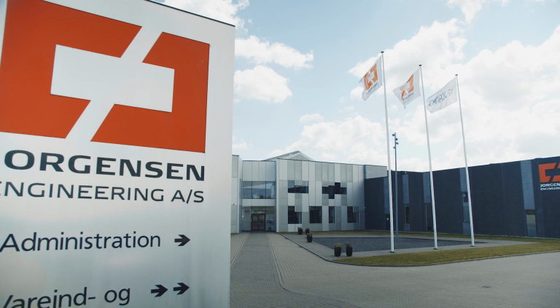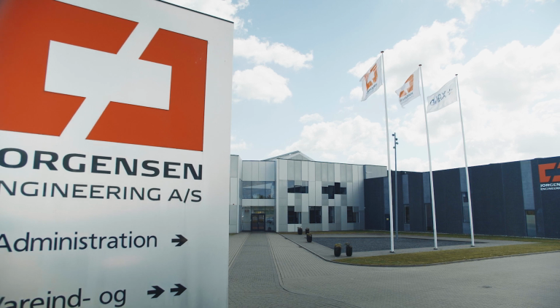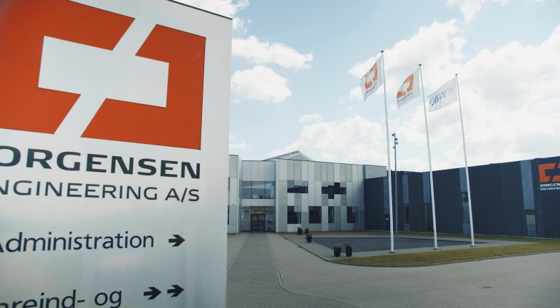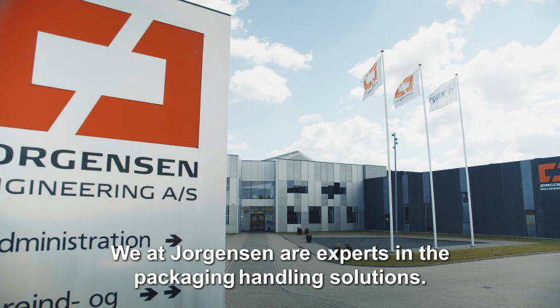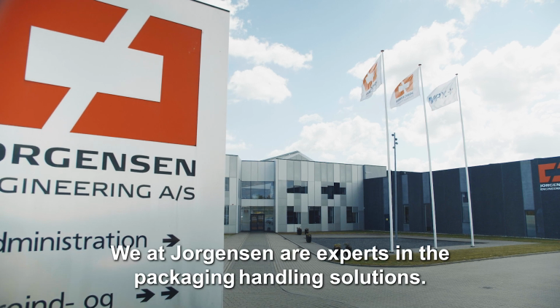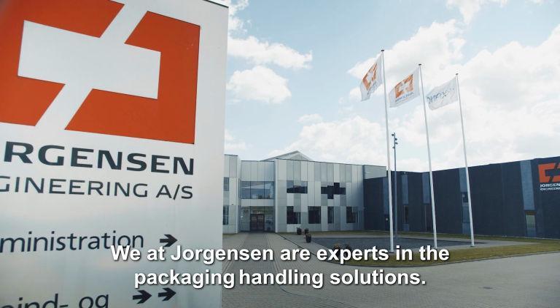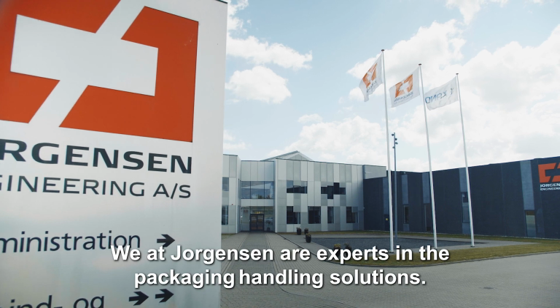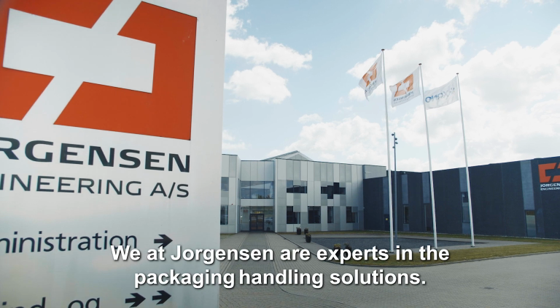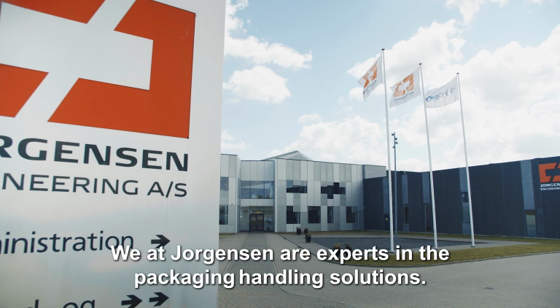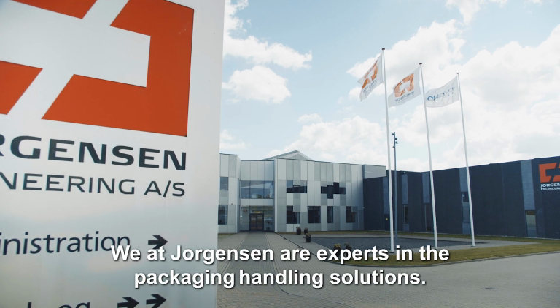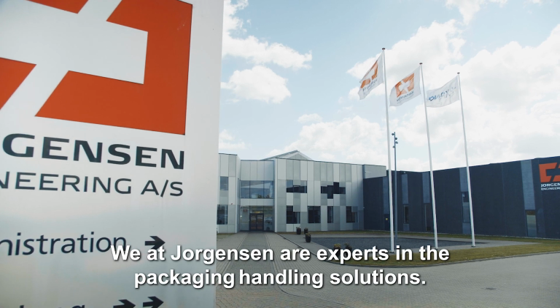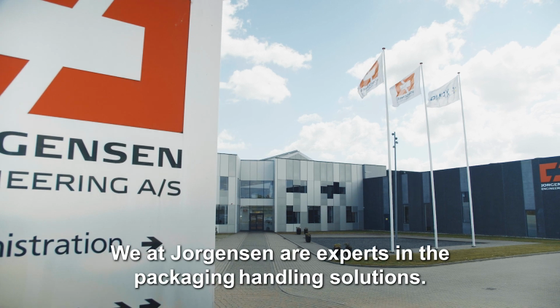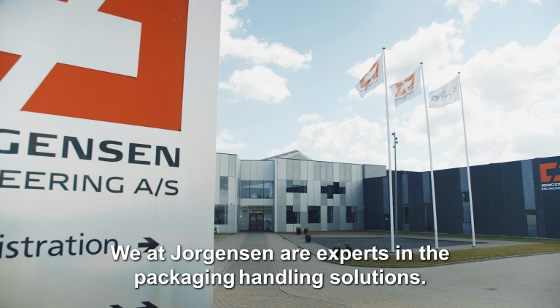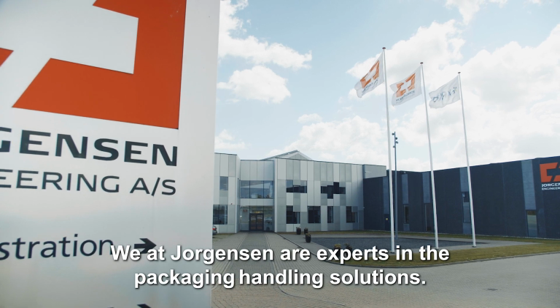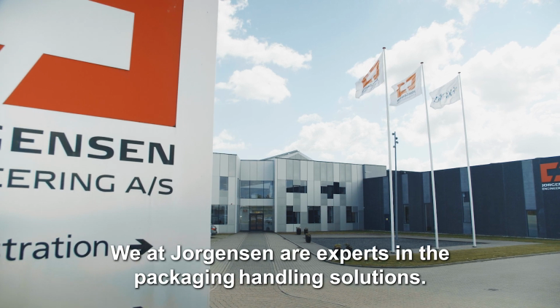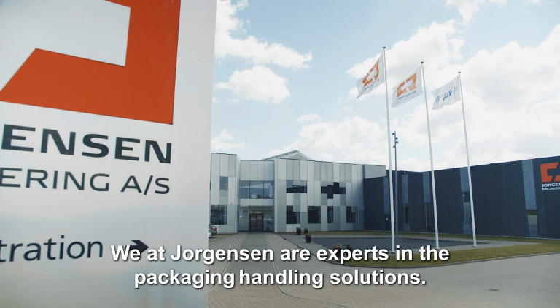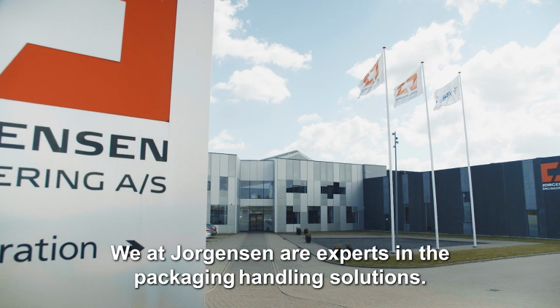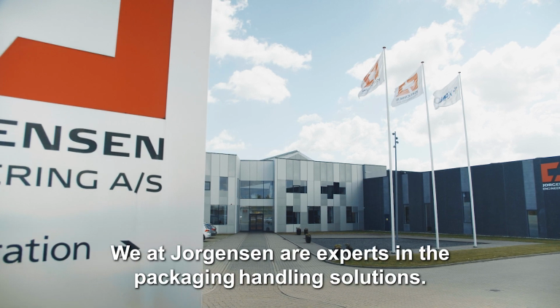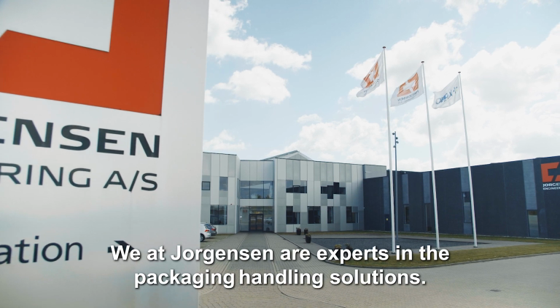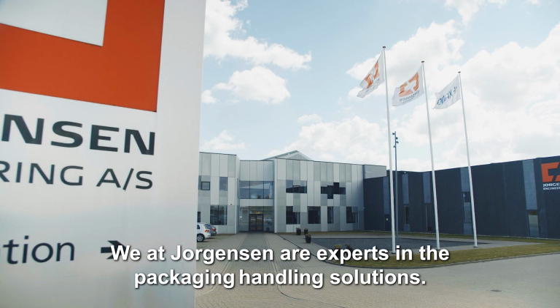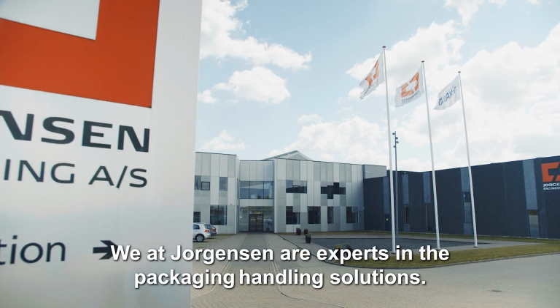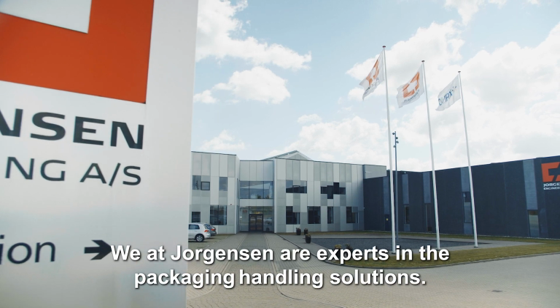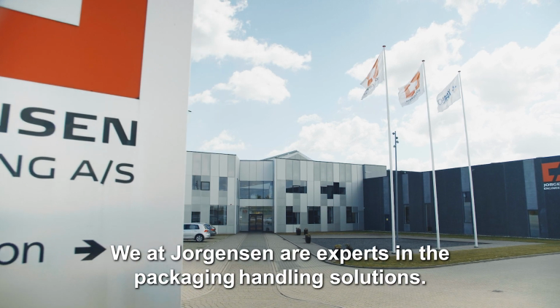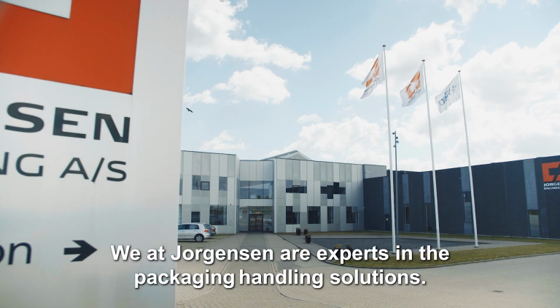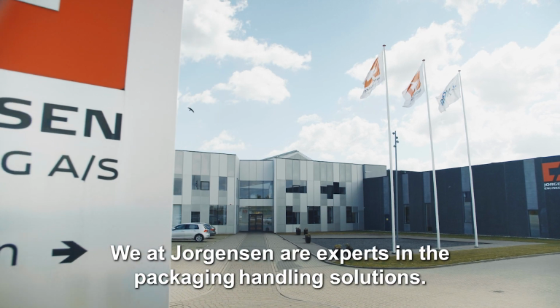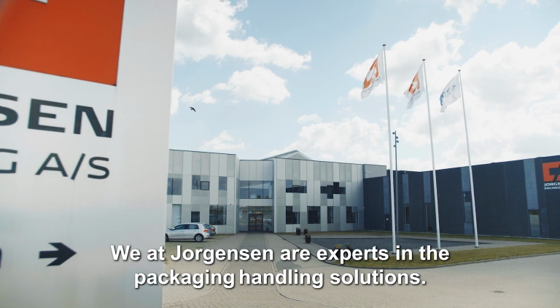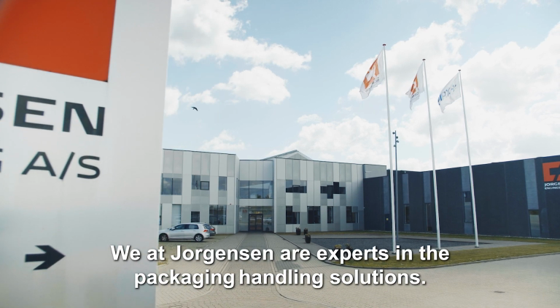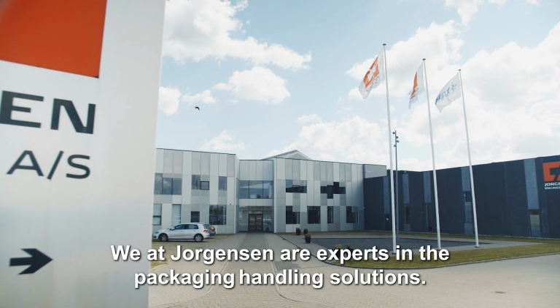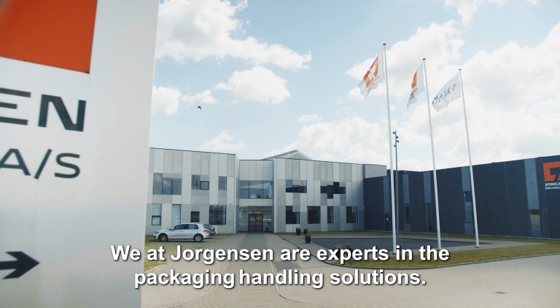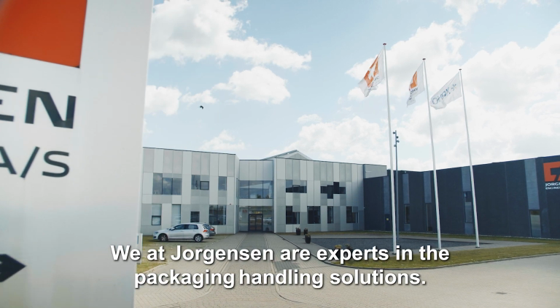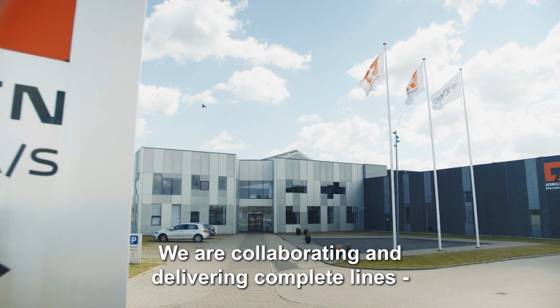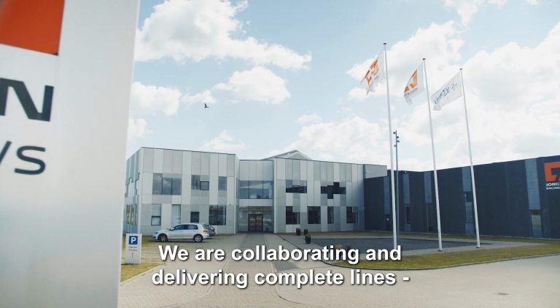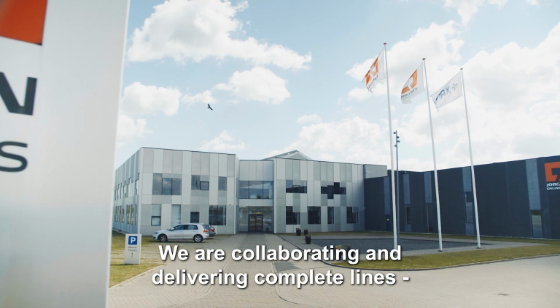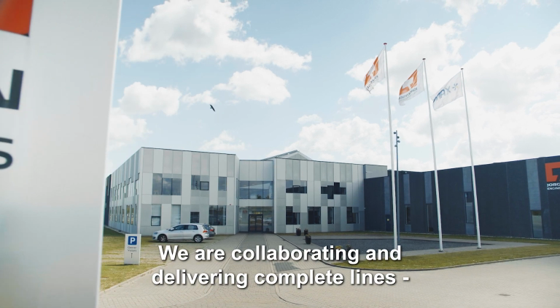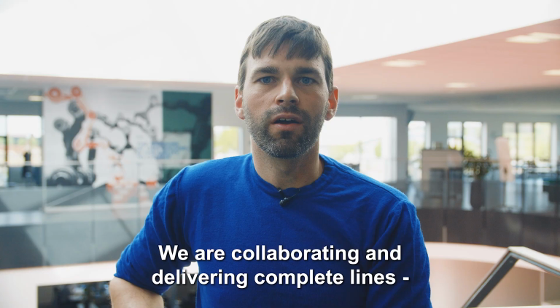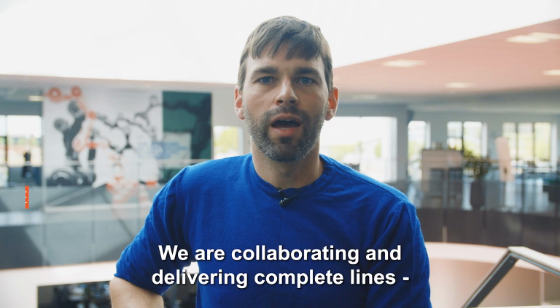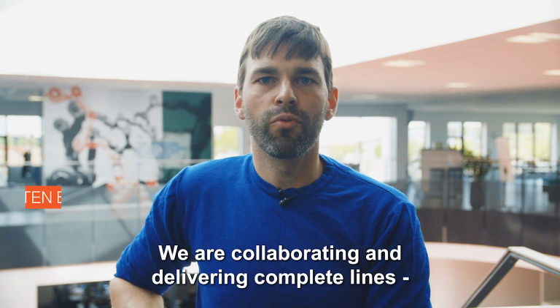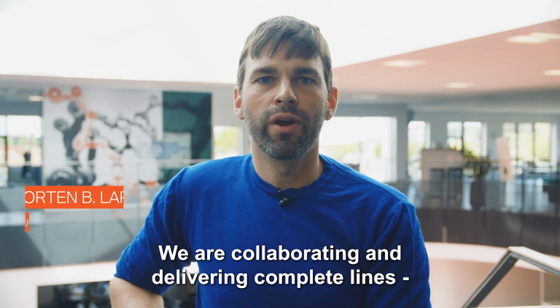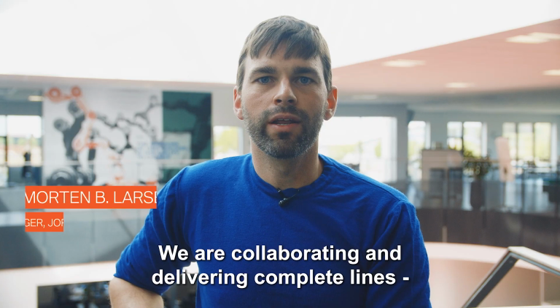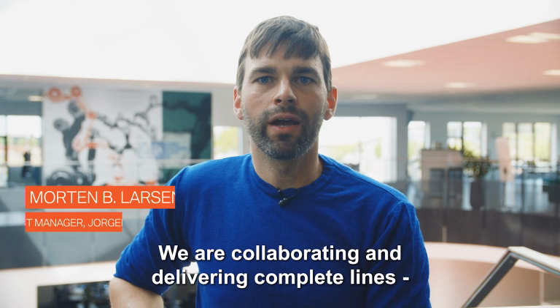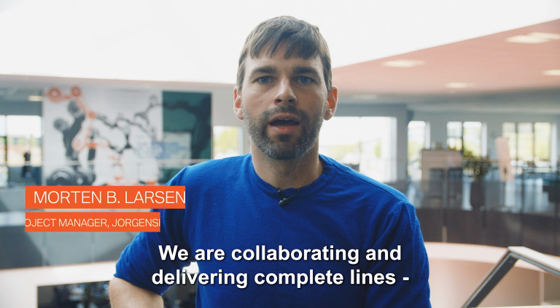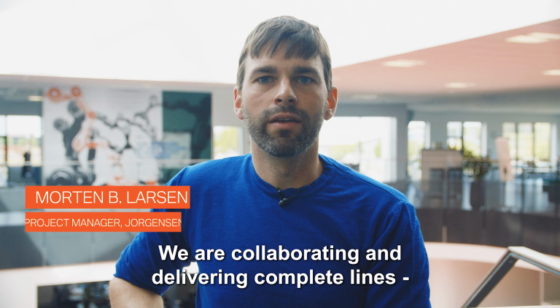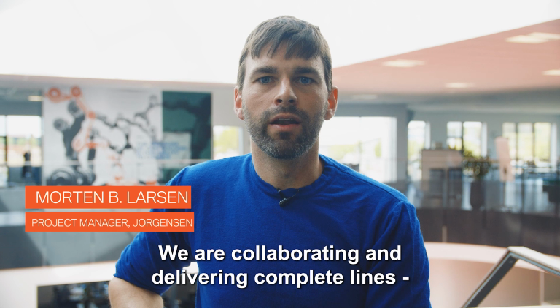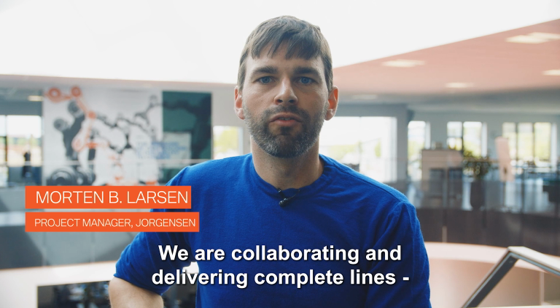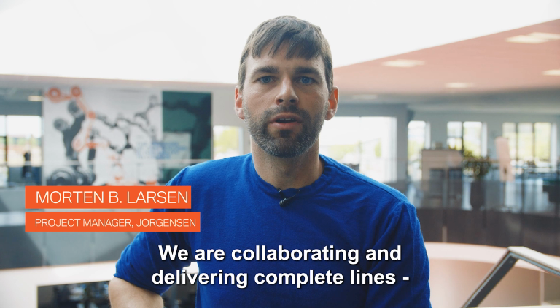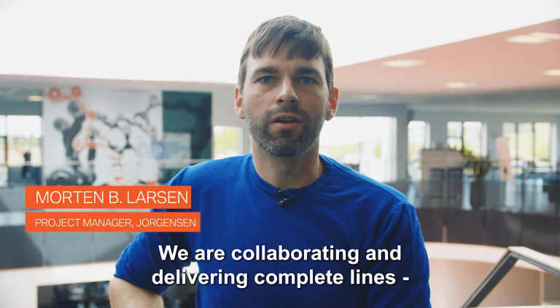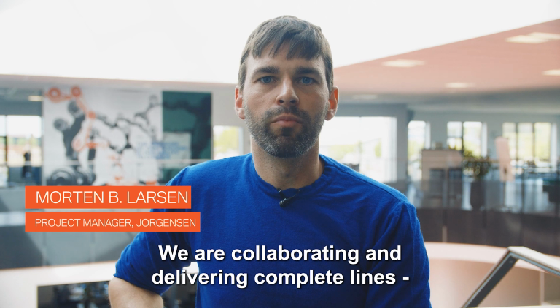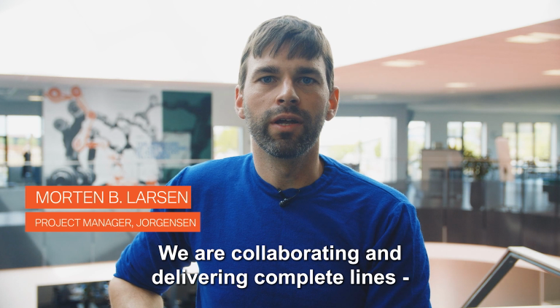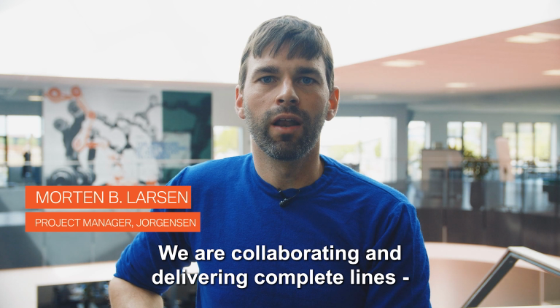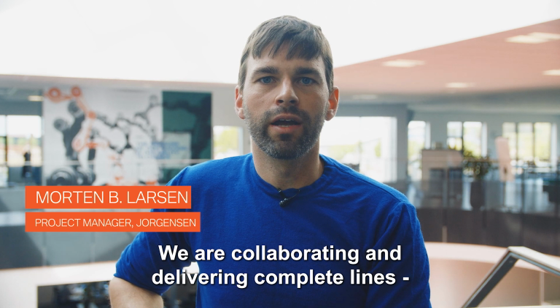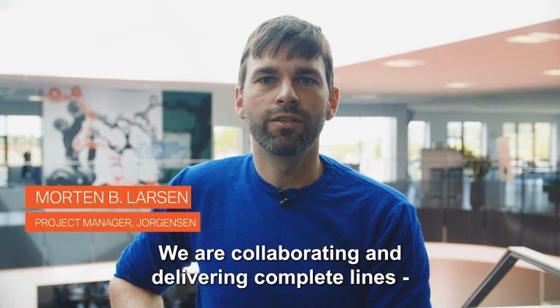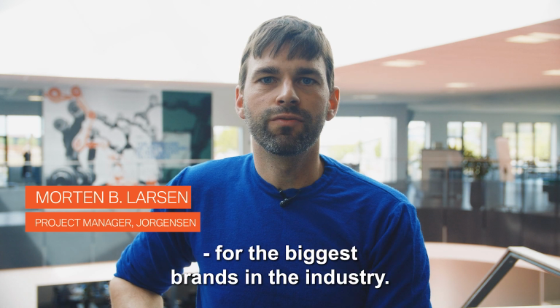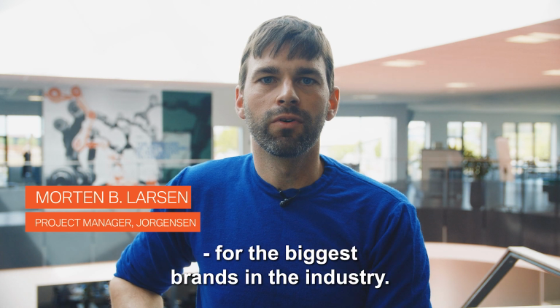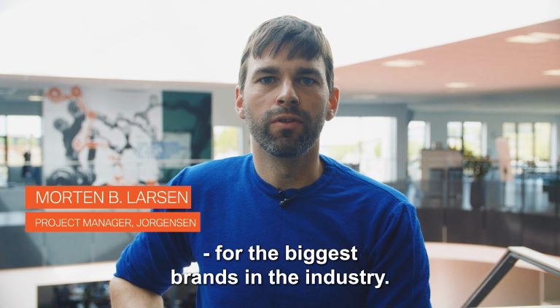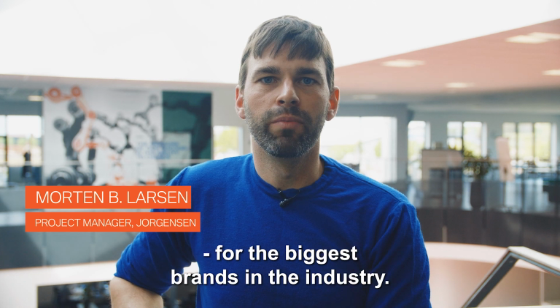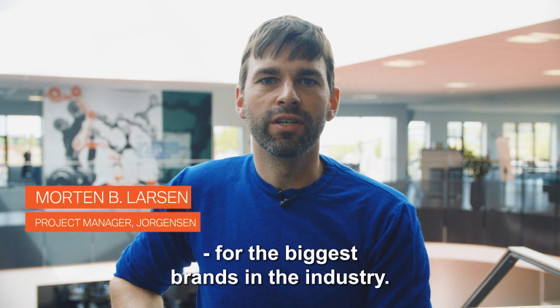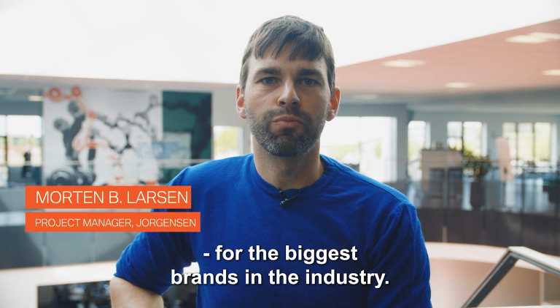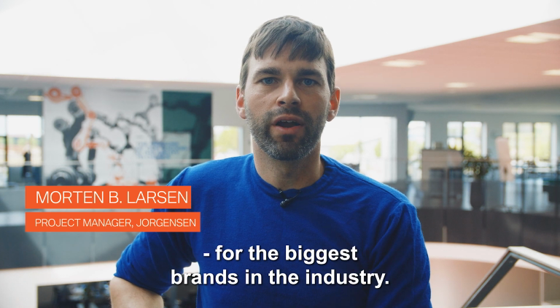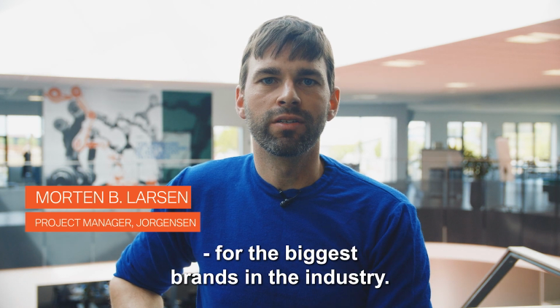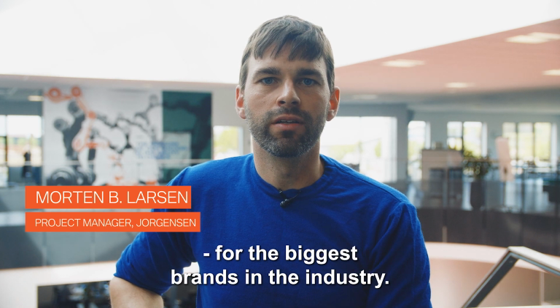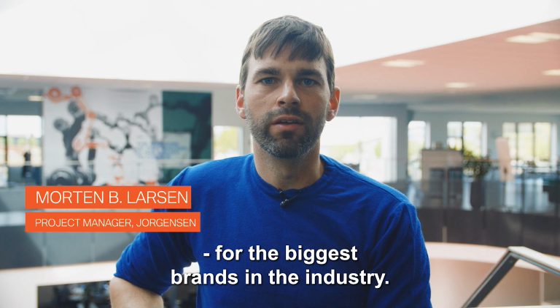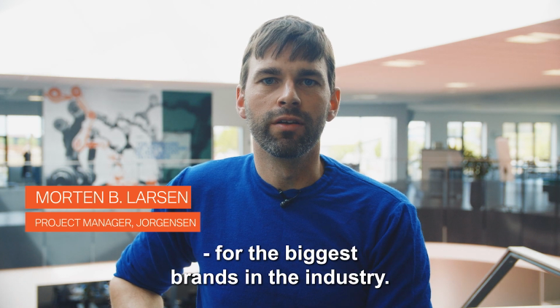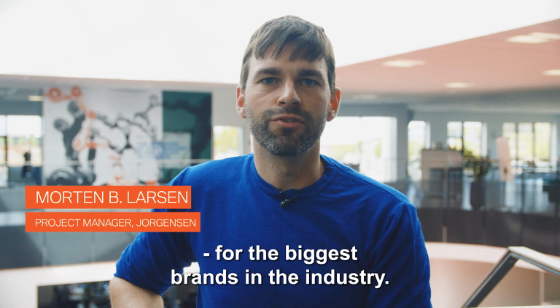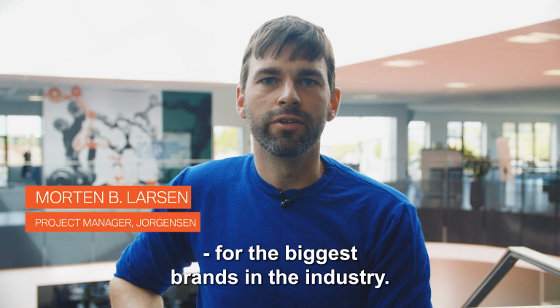We at Jorgensen are experts in packaging handling solutions. We are collaborating and delivering complete lines for the biggest brands in the industry.